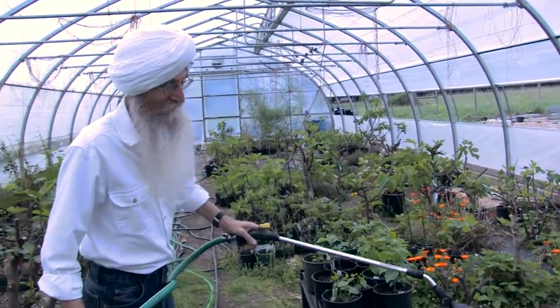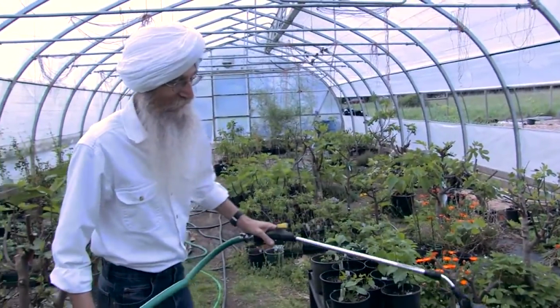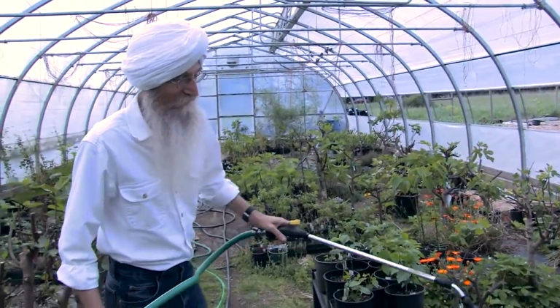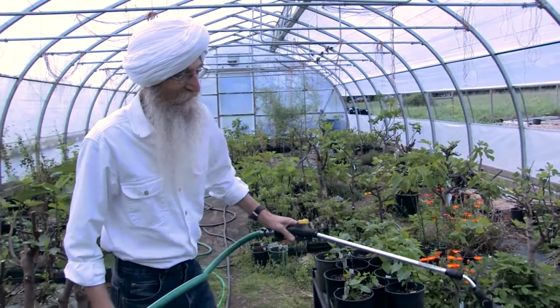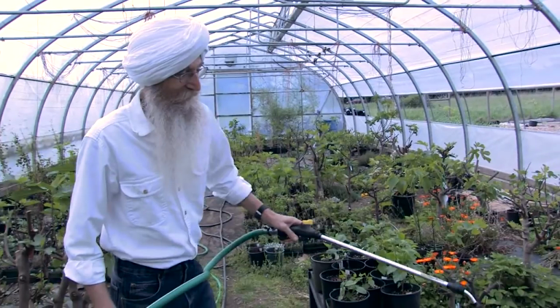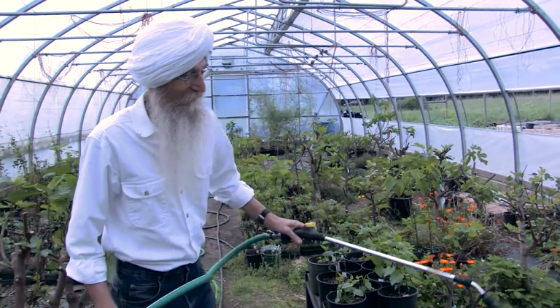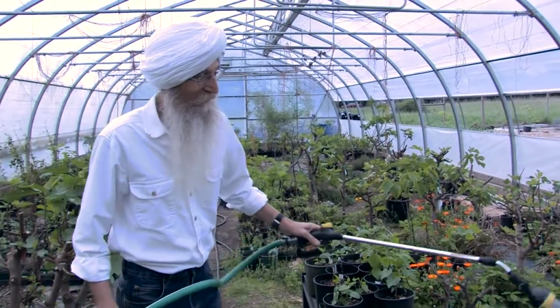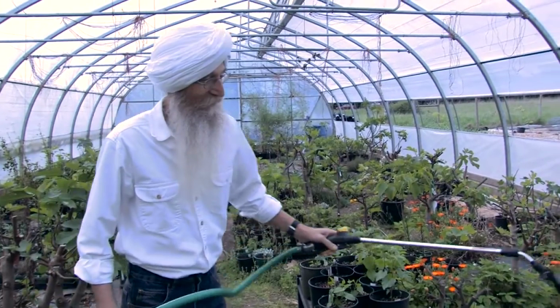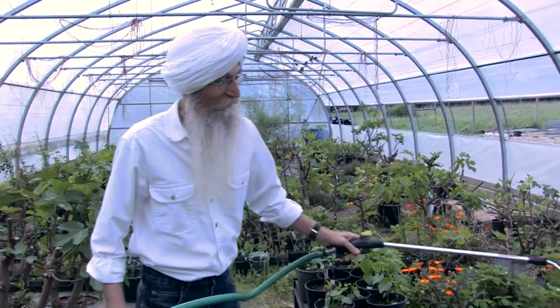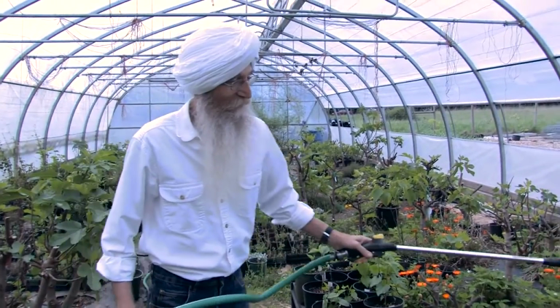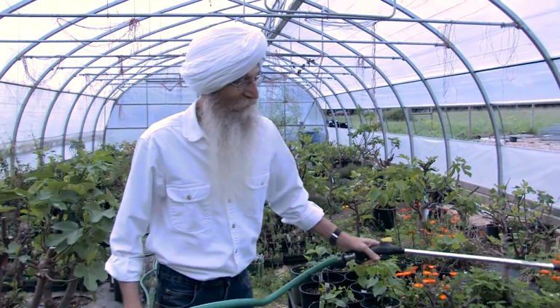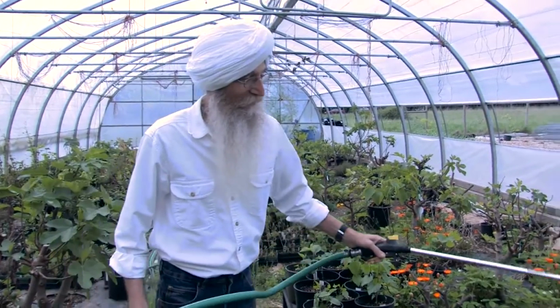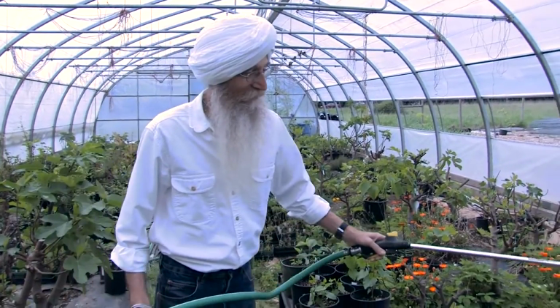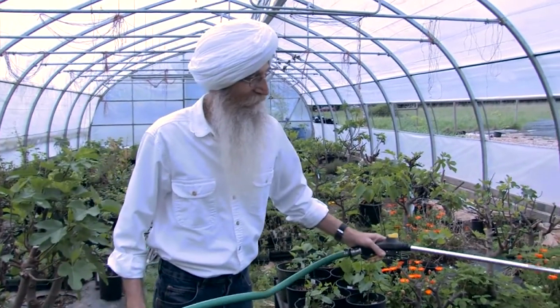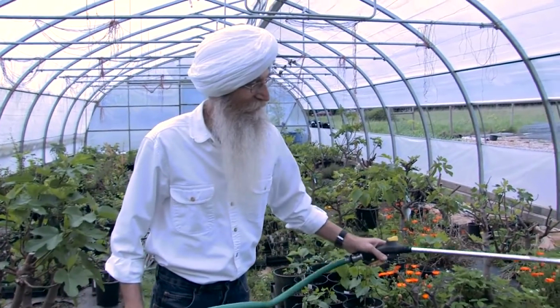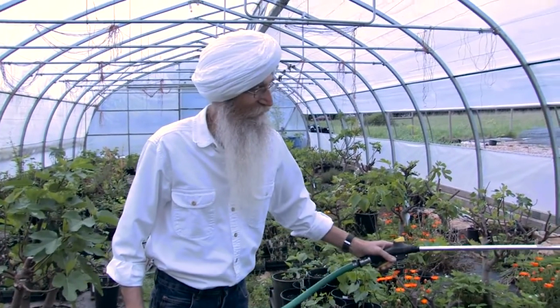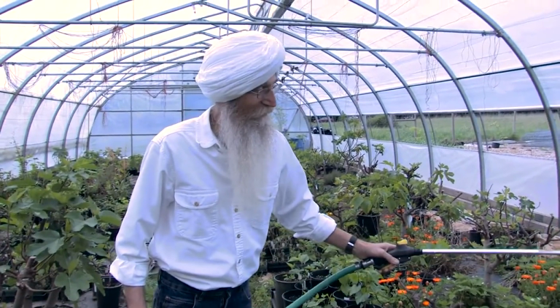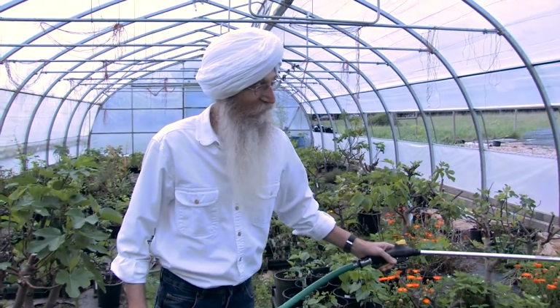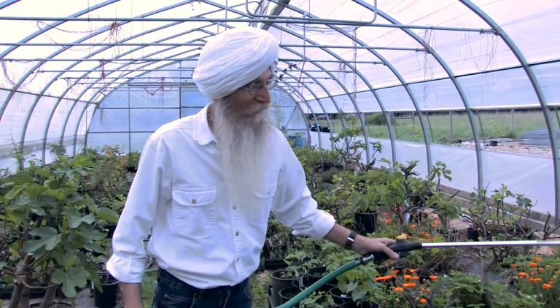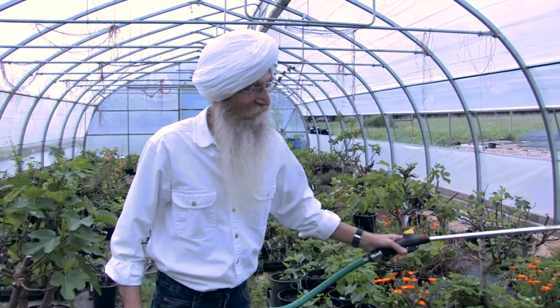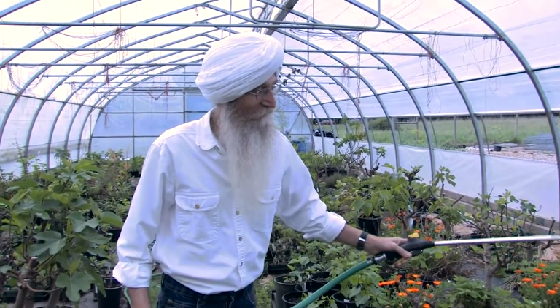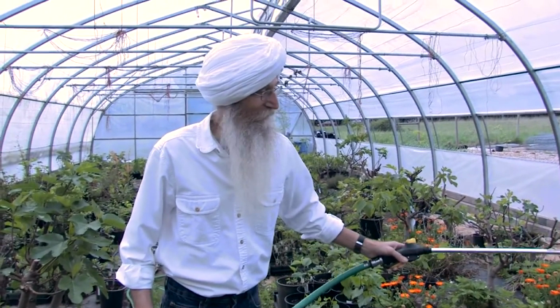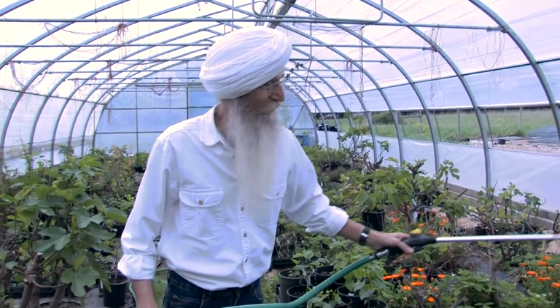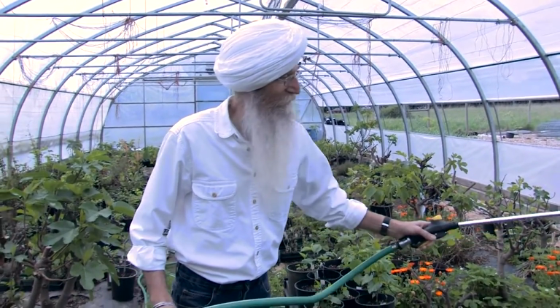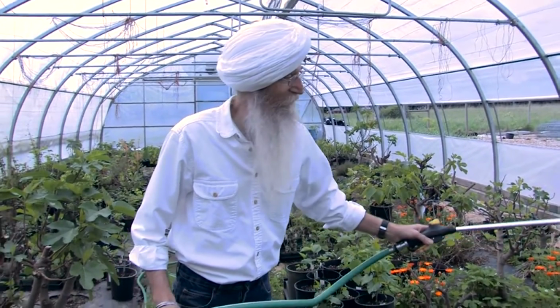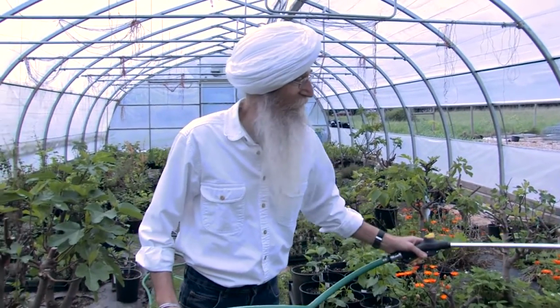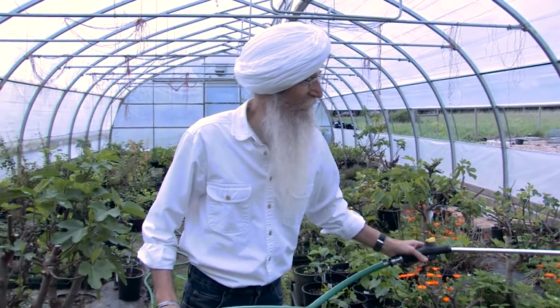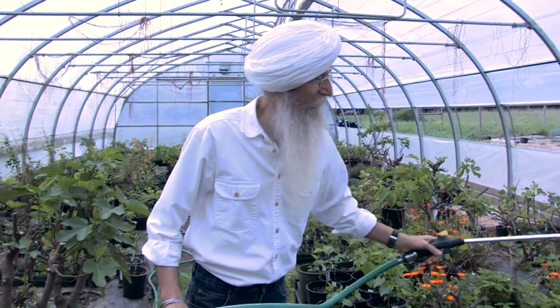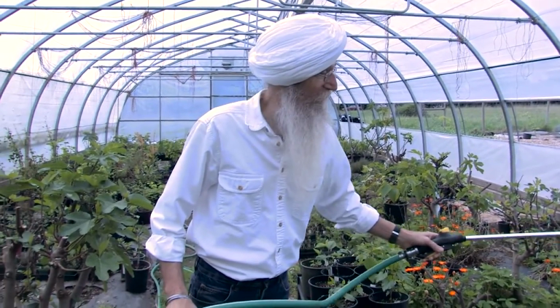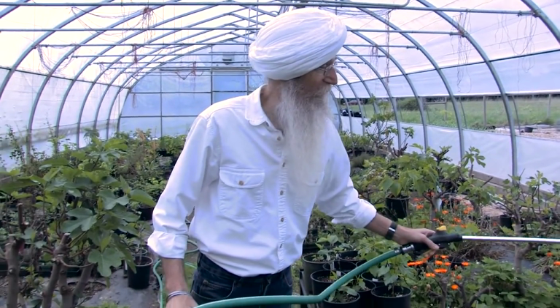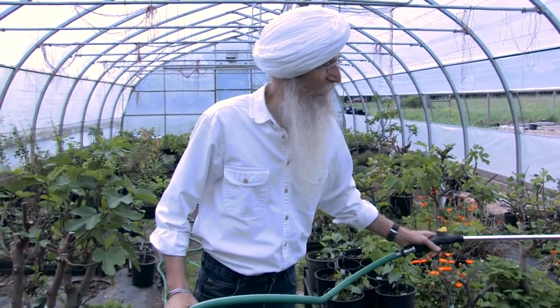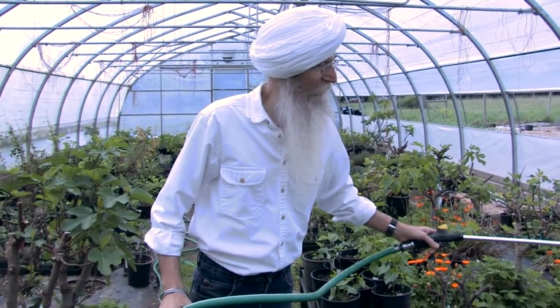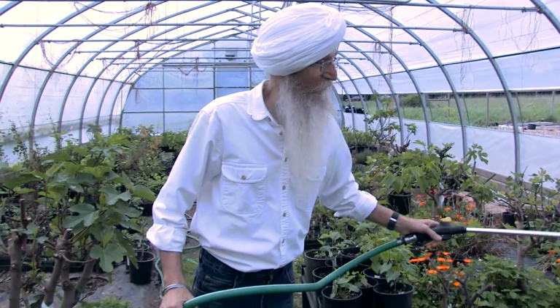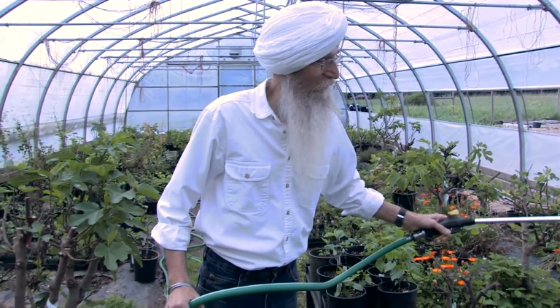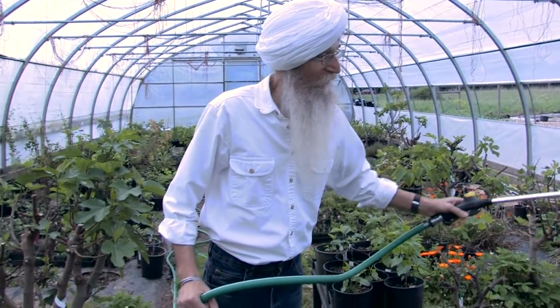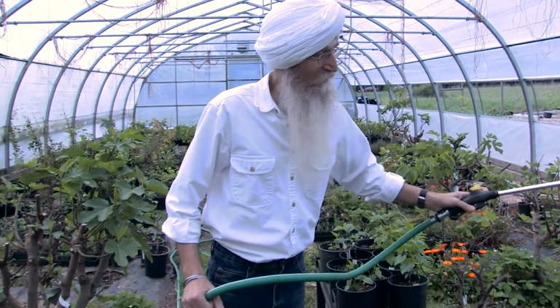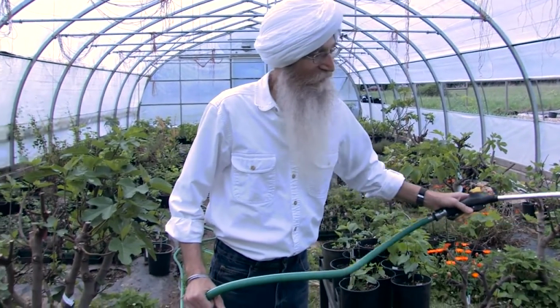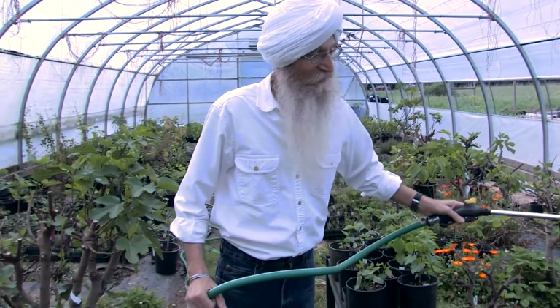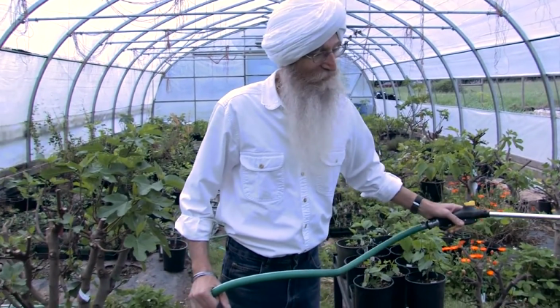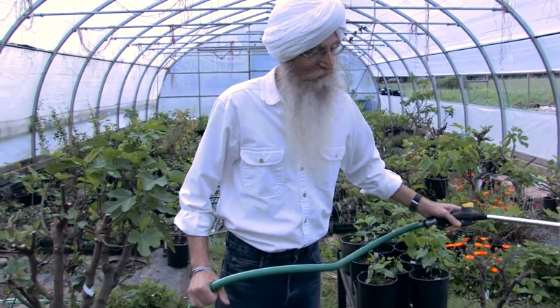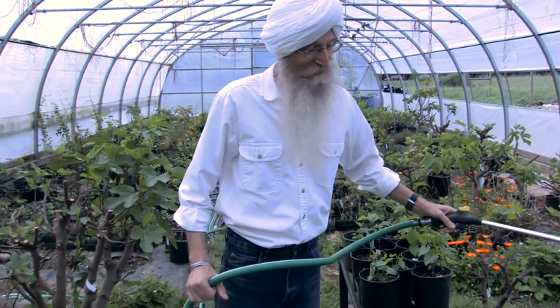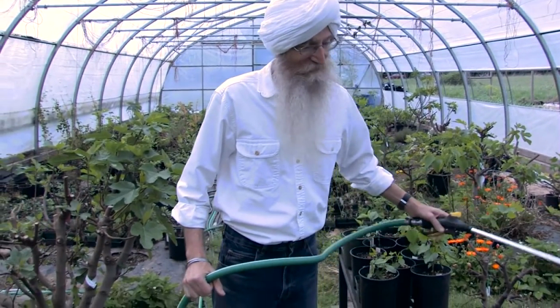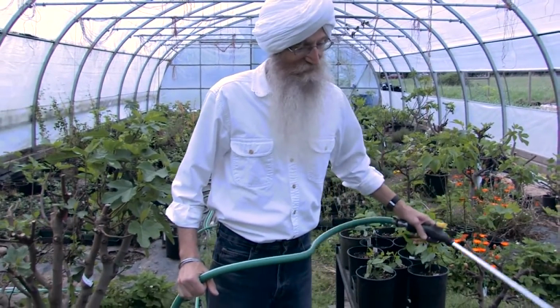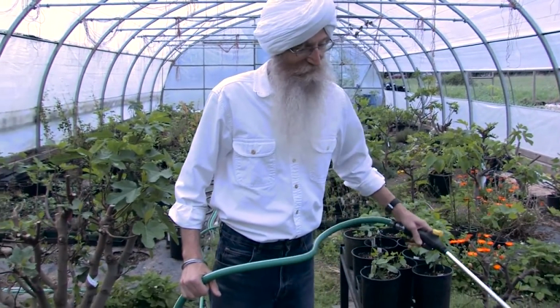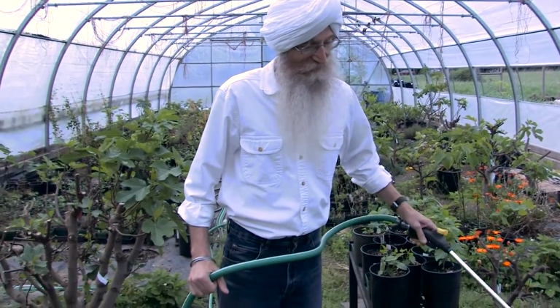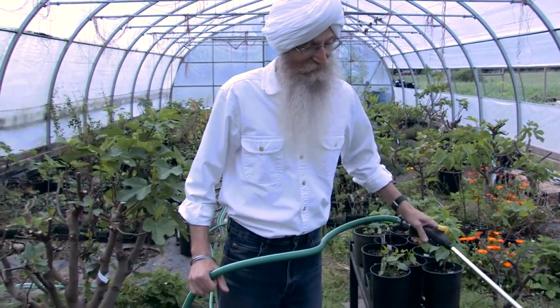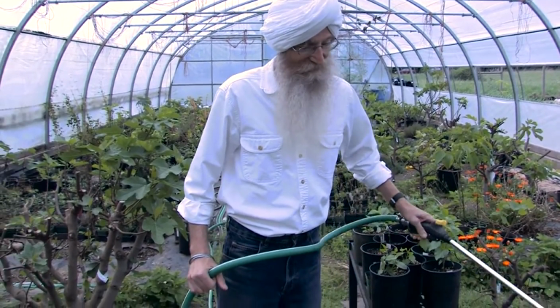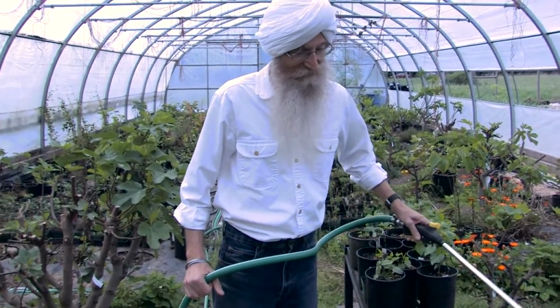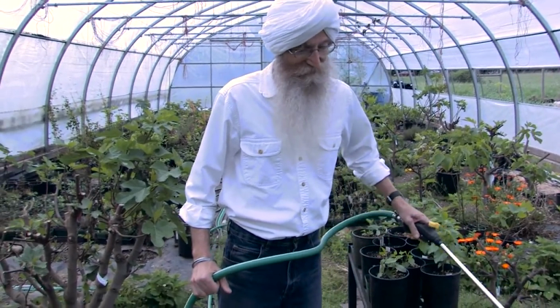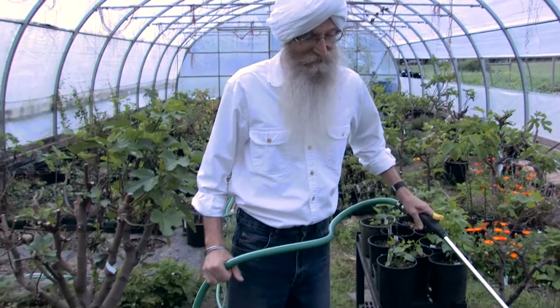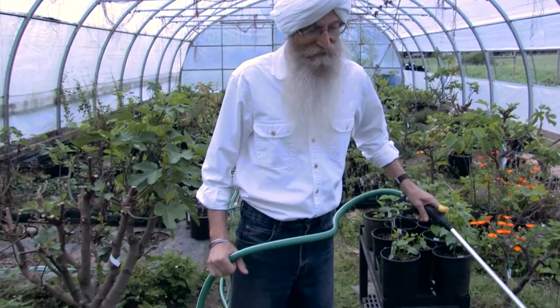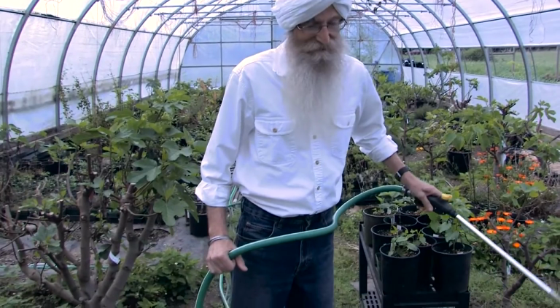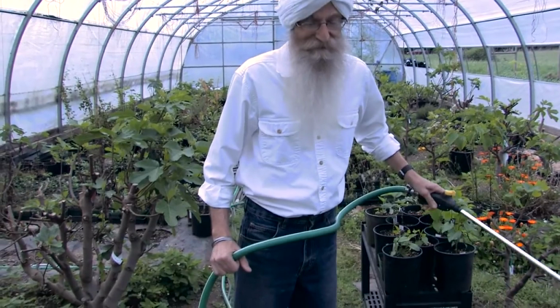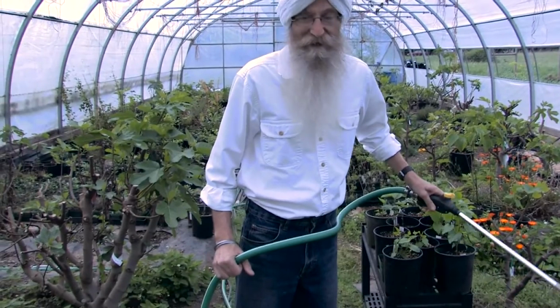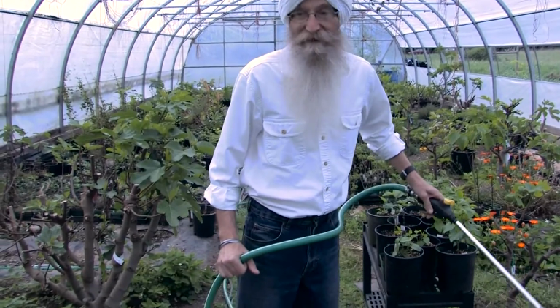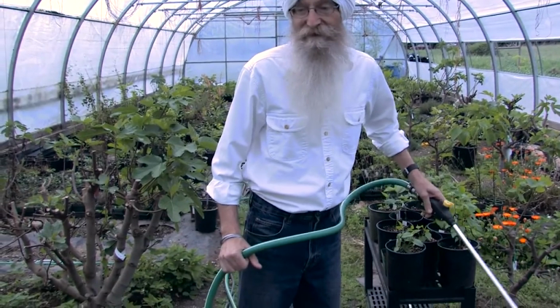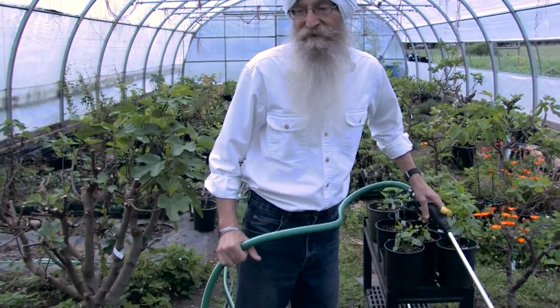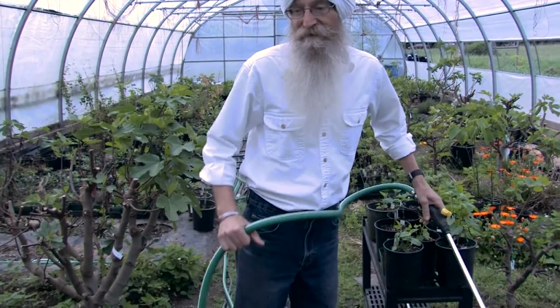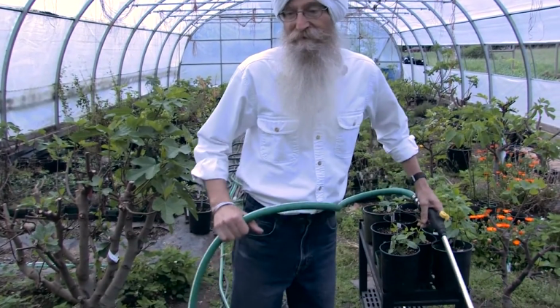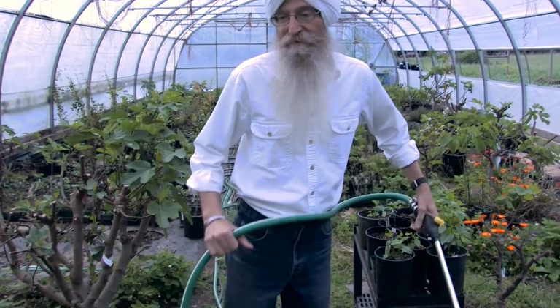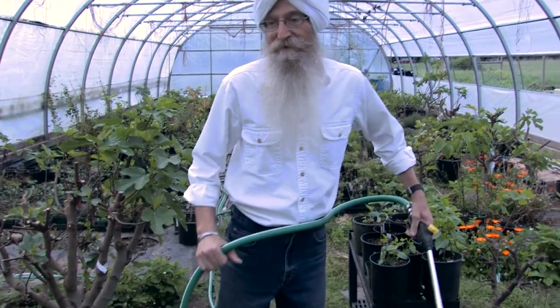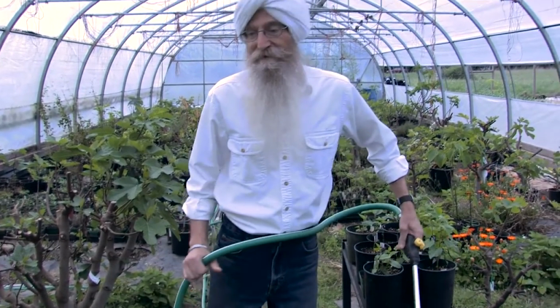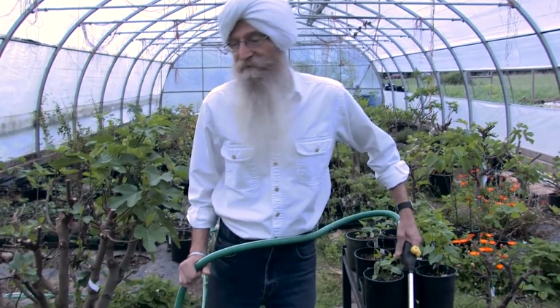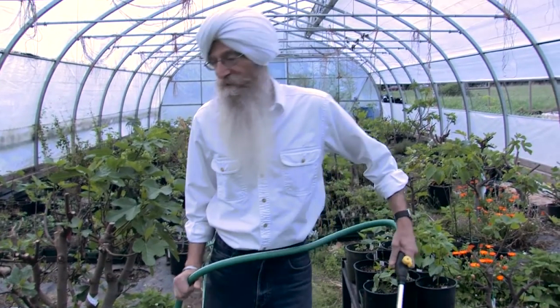Then next spring they would set up the tree again and grow again for another season. Luckily here on the West Coast, the climate is so cushy that we can grow these outside and they do beautifully.